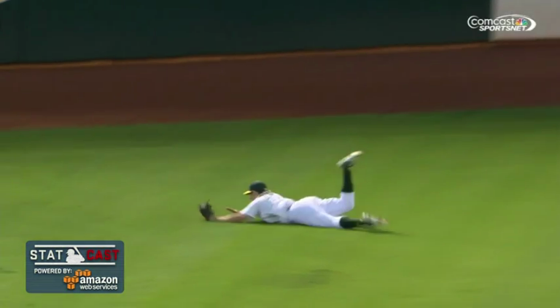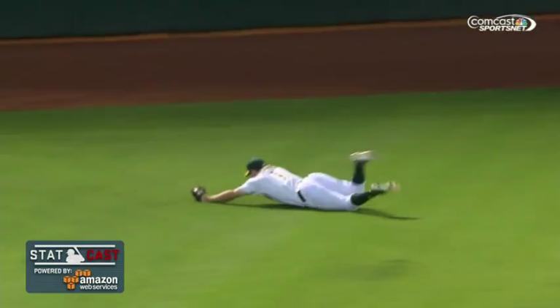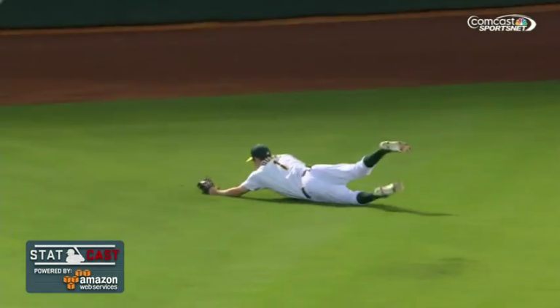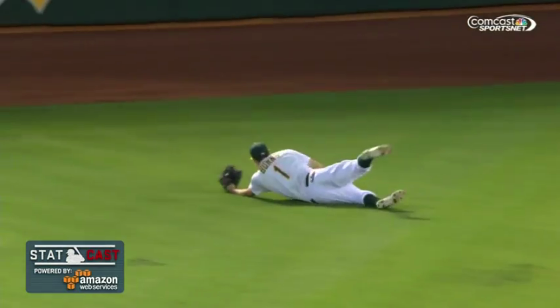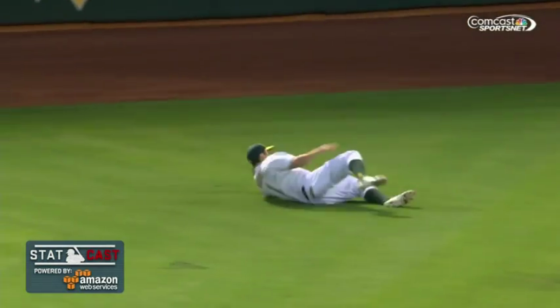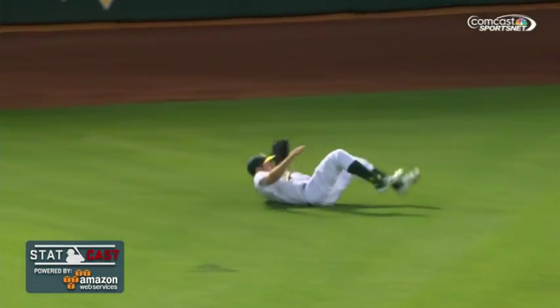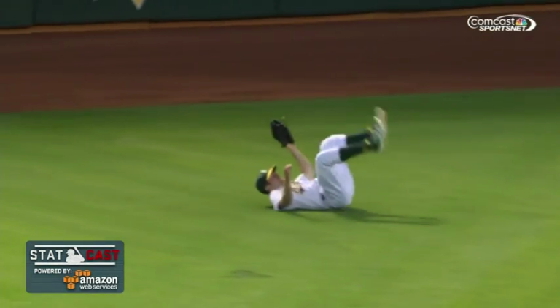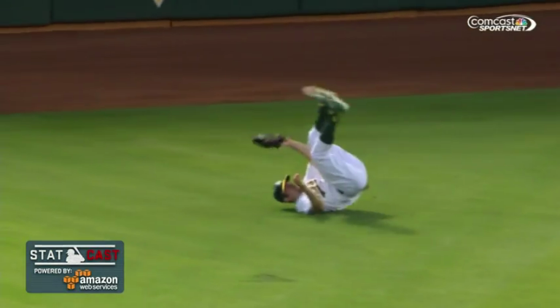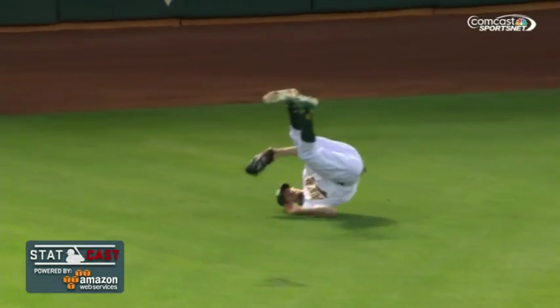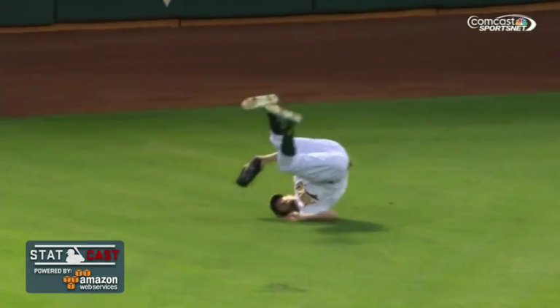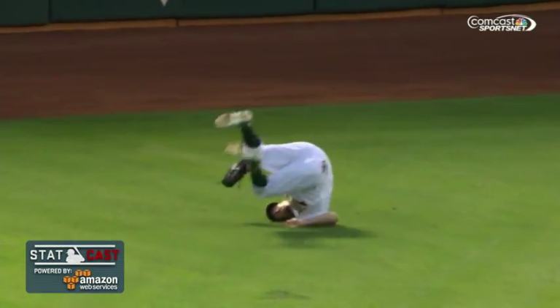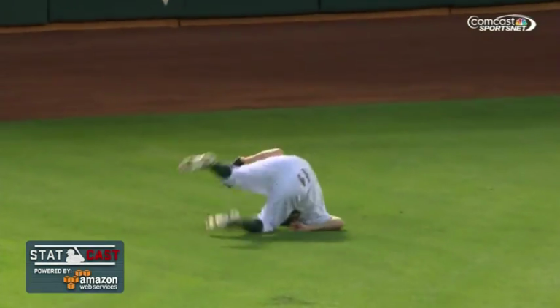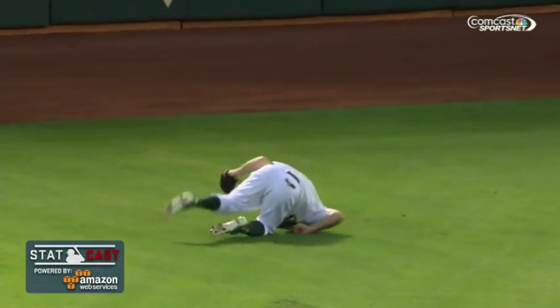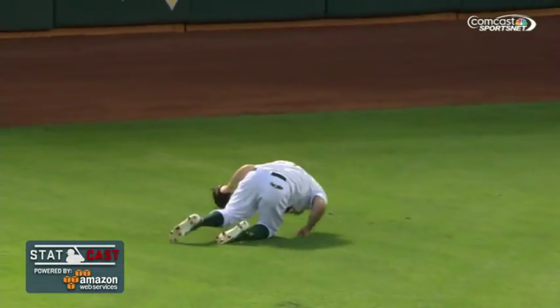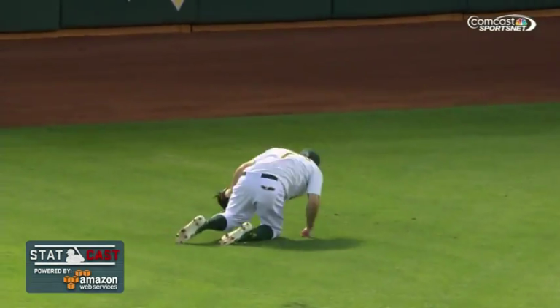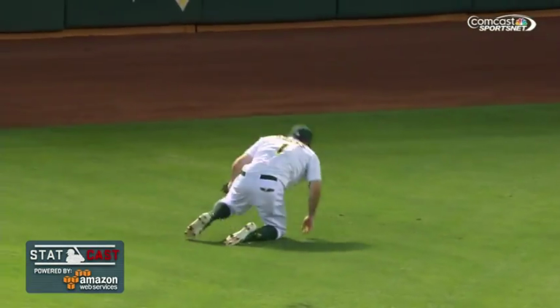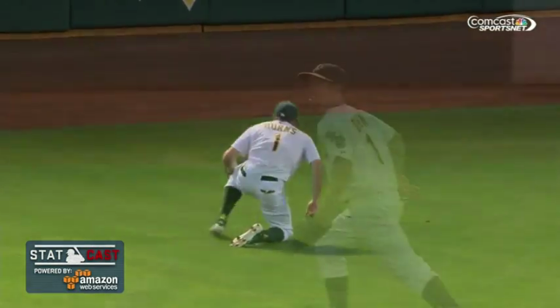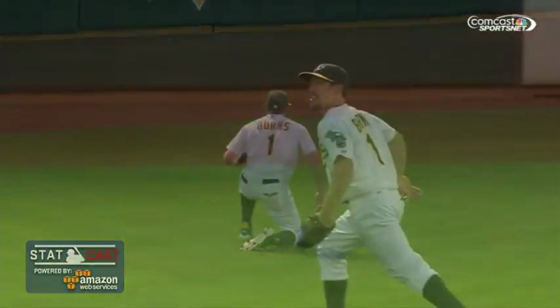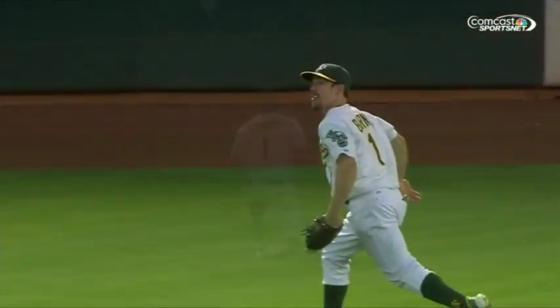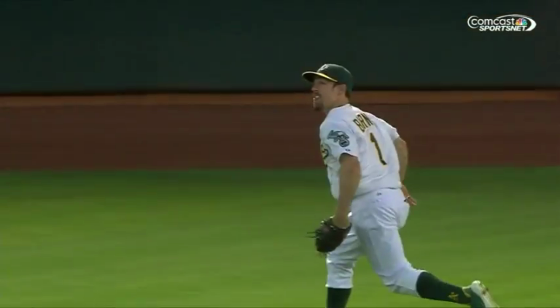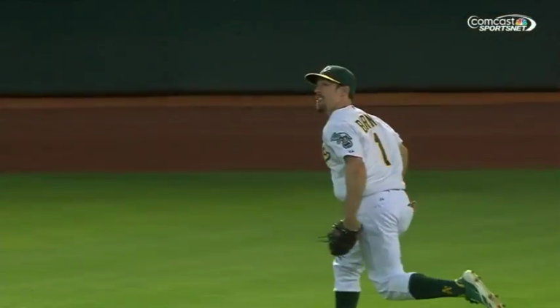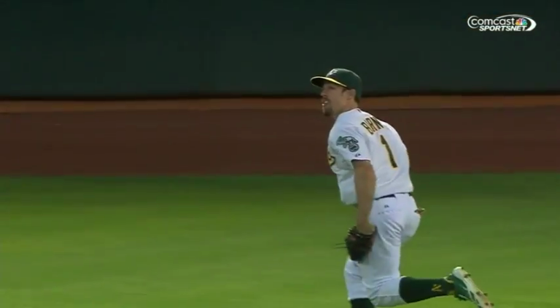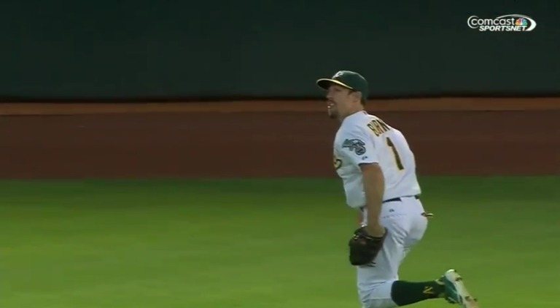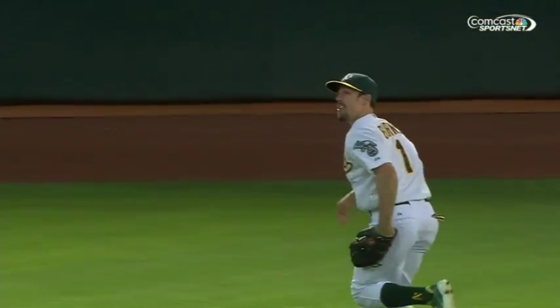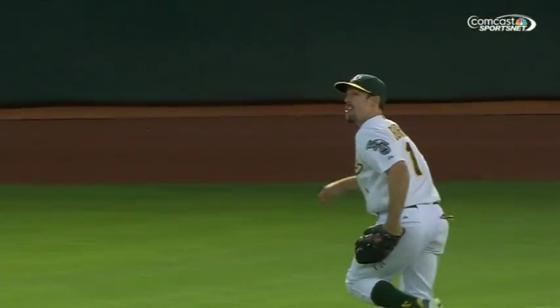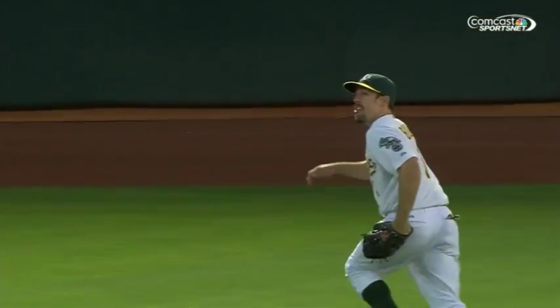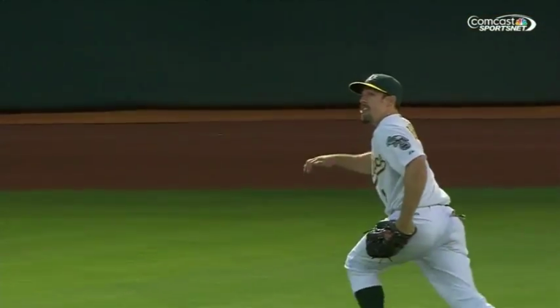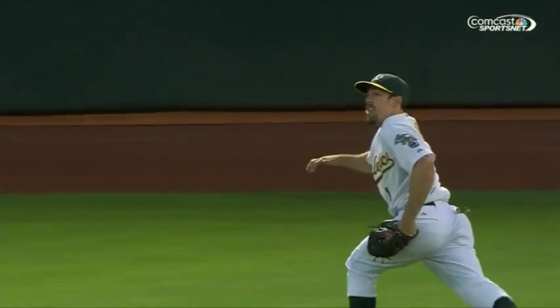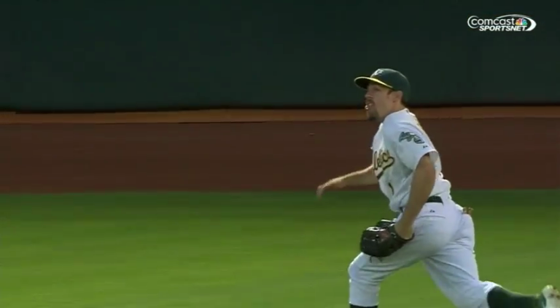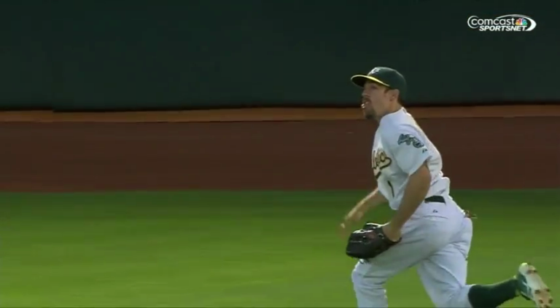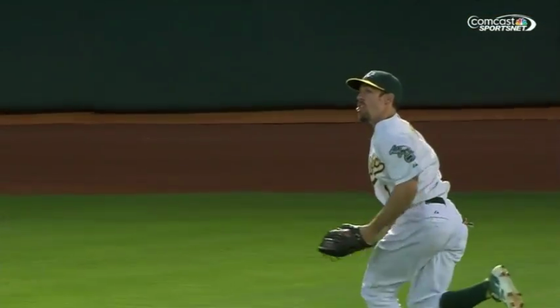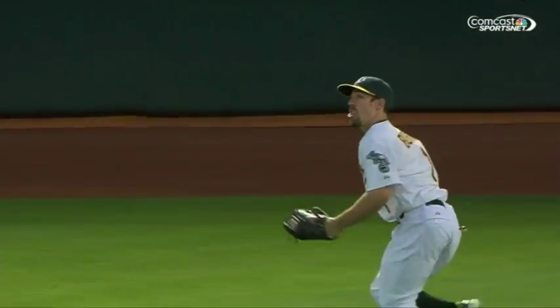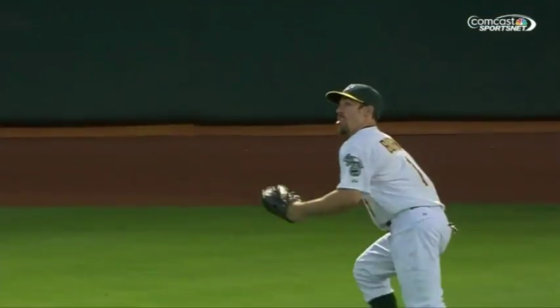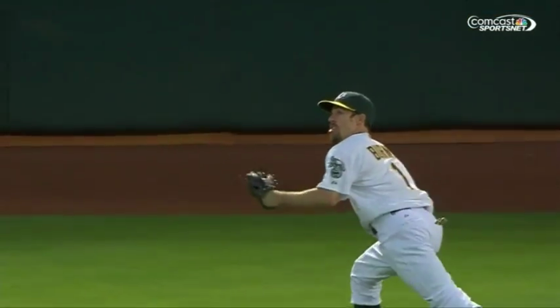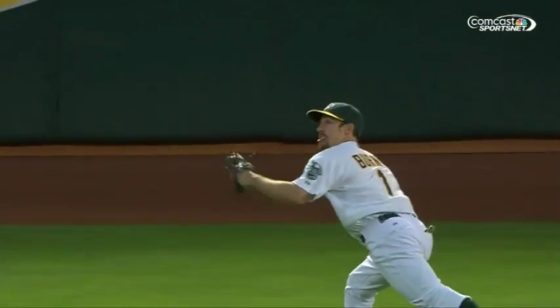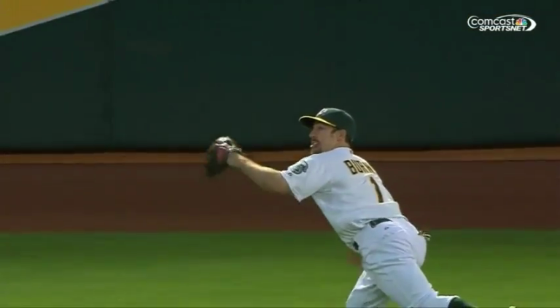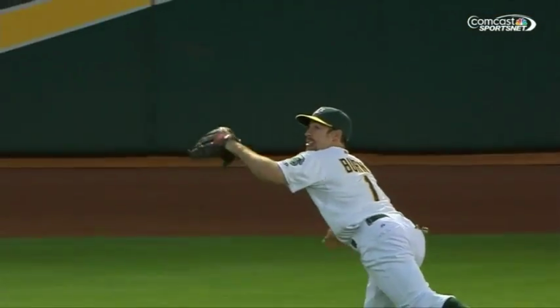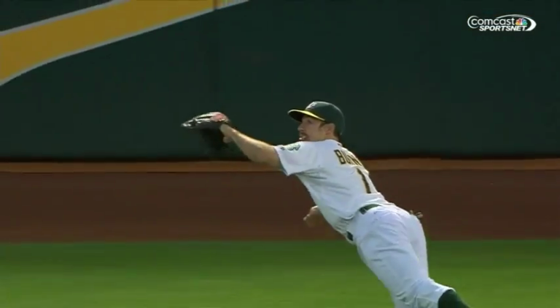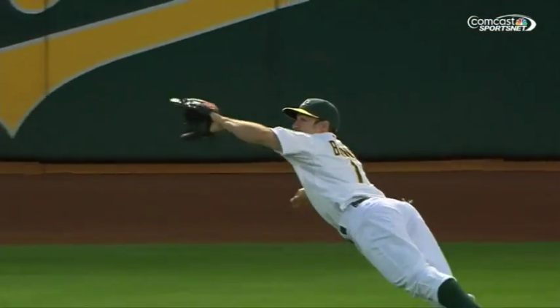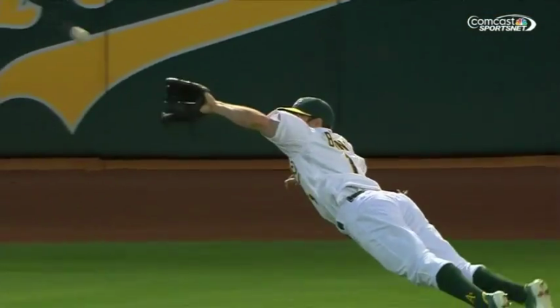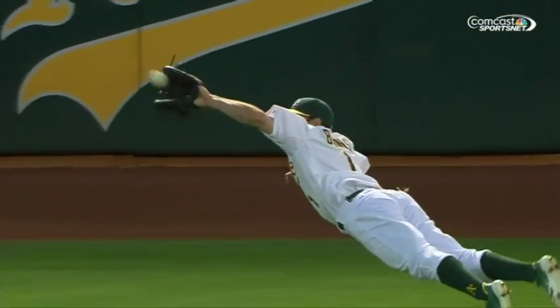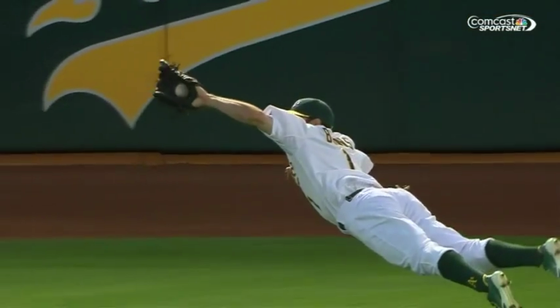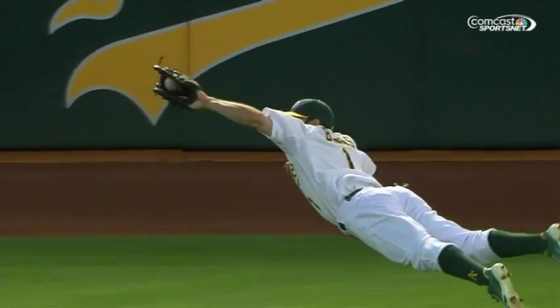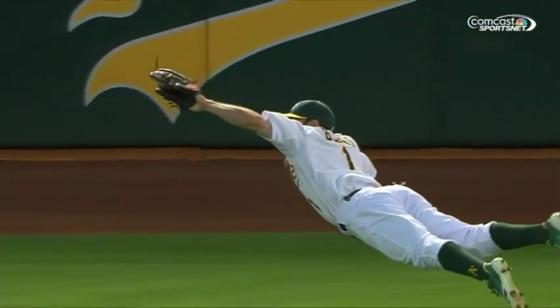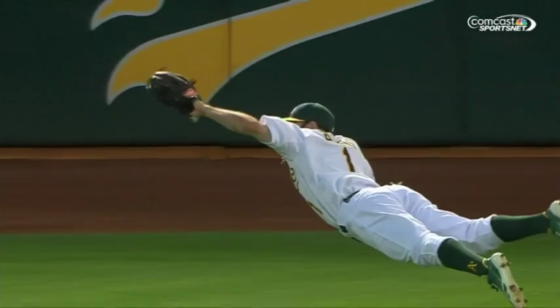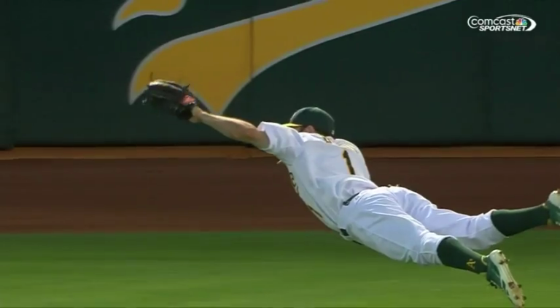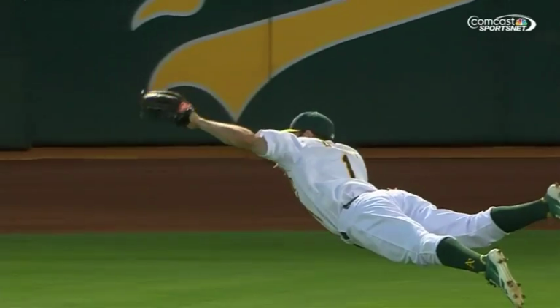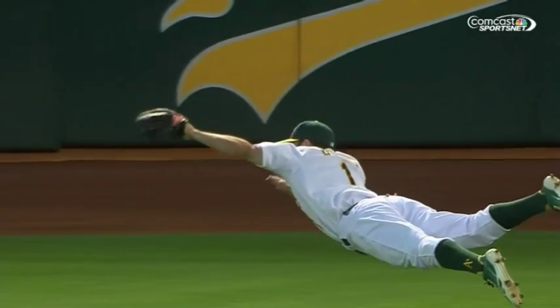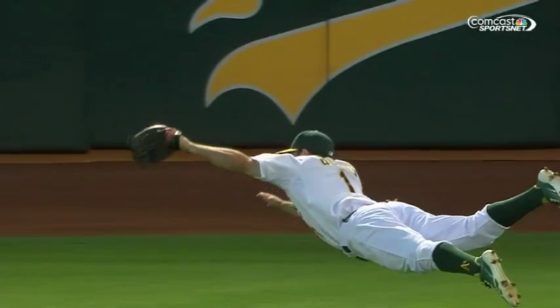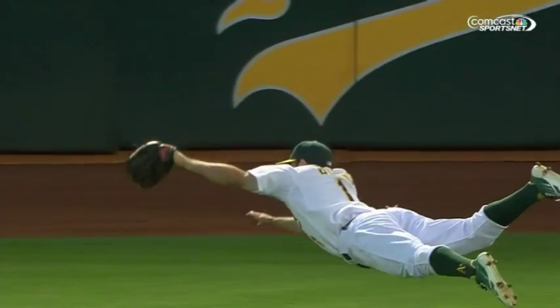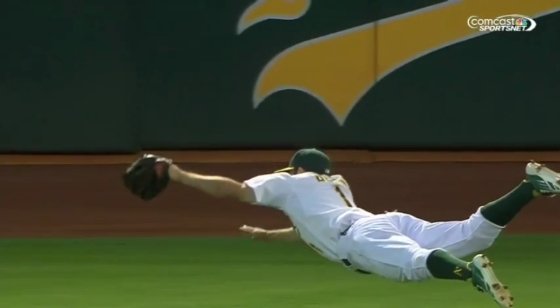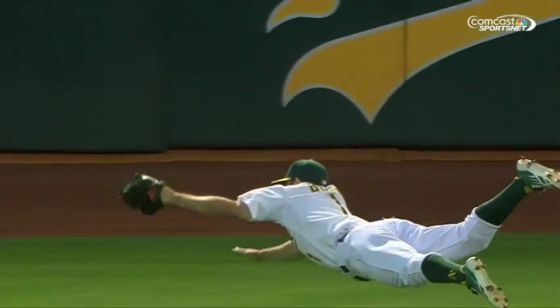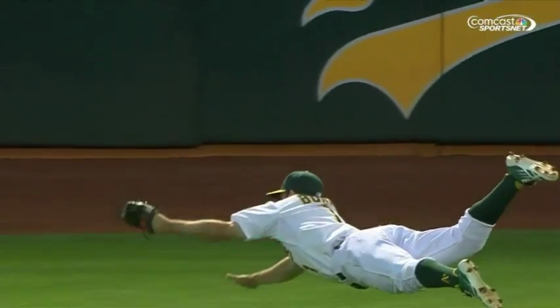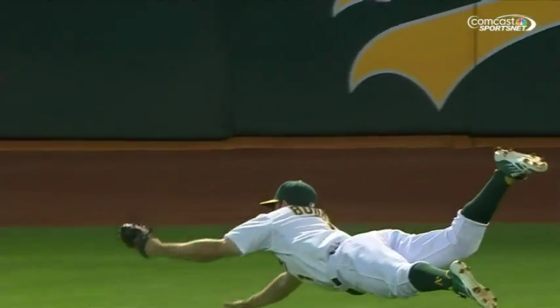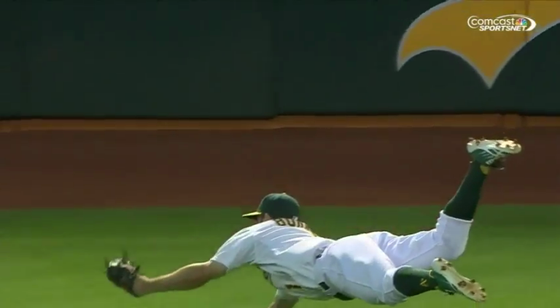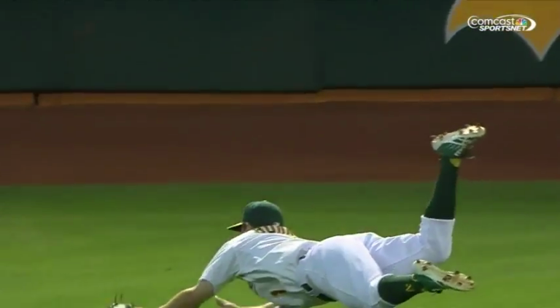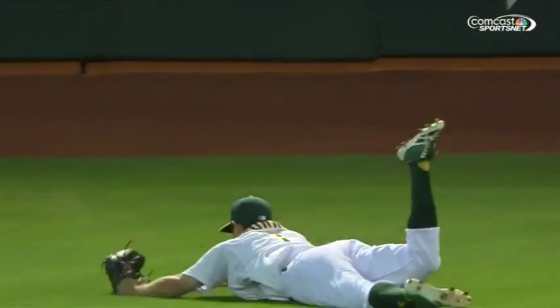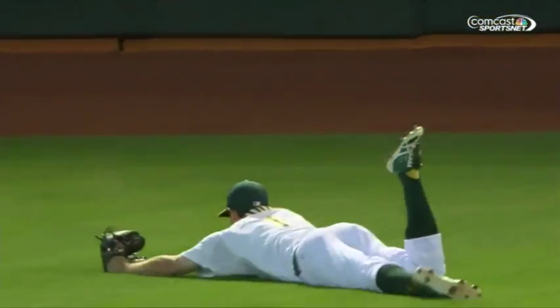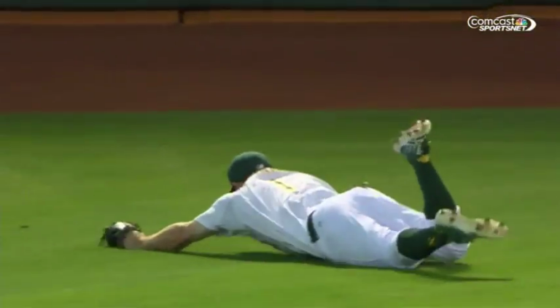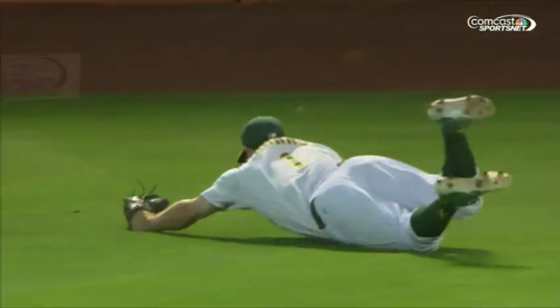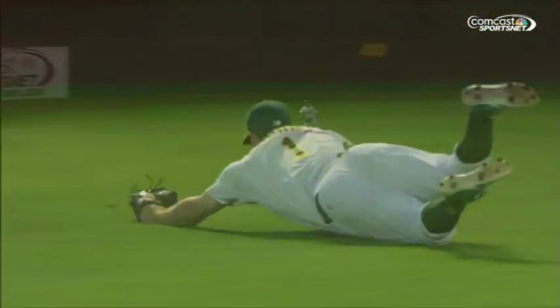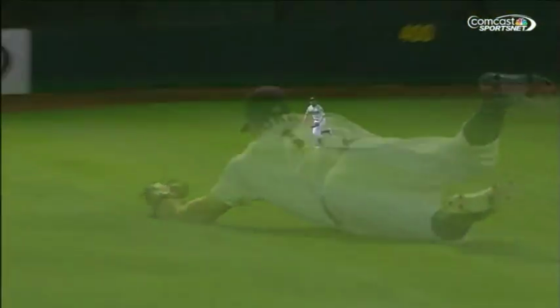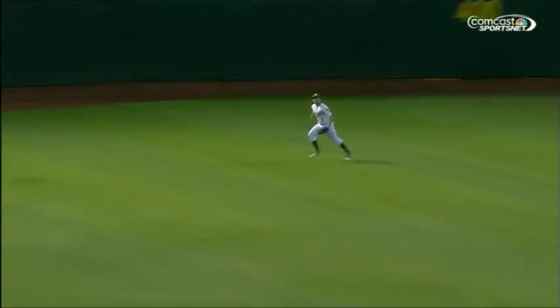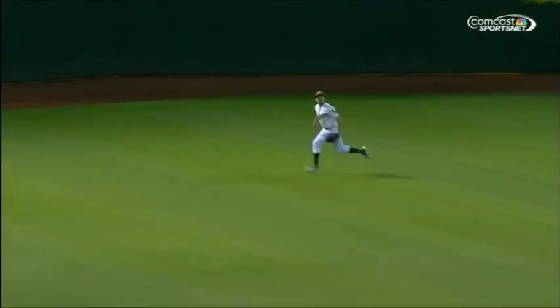And what a play to be able to hang on to the ball. That's a play. I mean, when you go airborne, horizontal, hit the ground, up in the webbing, and hang on.